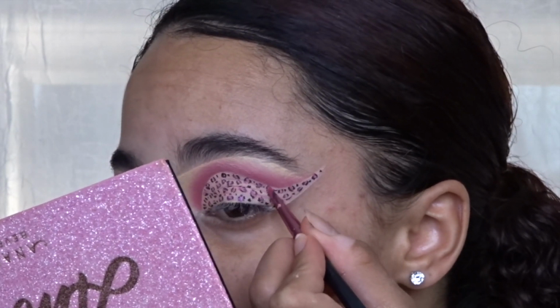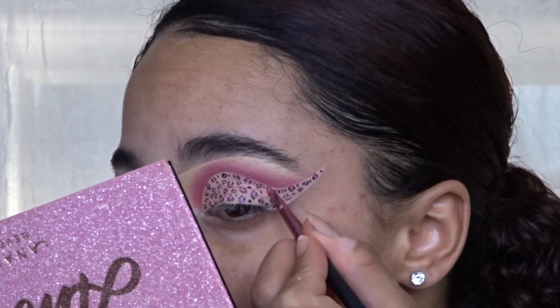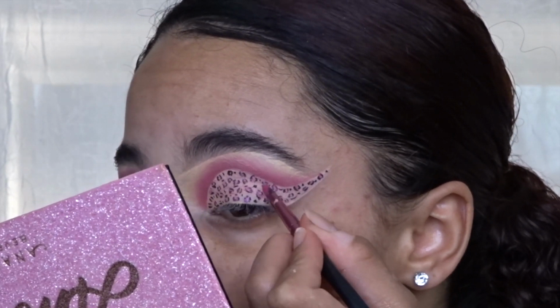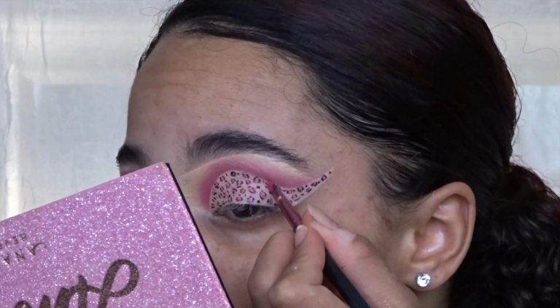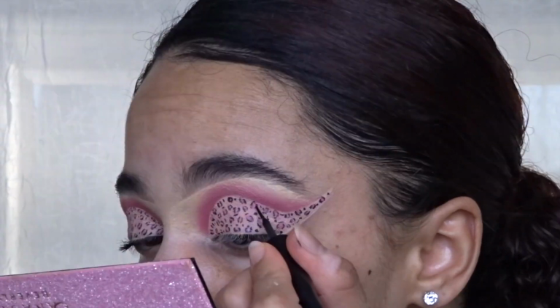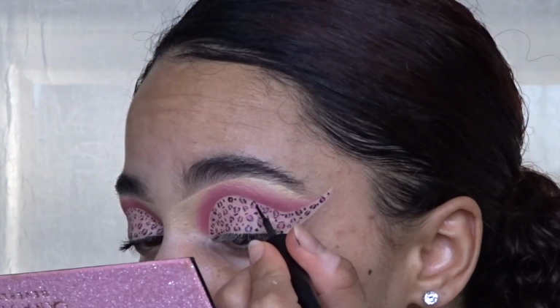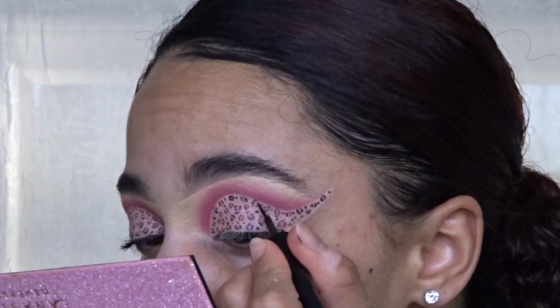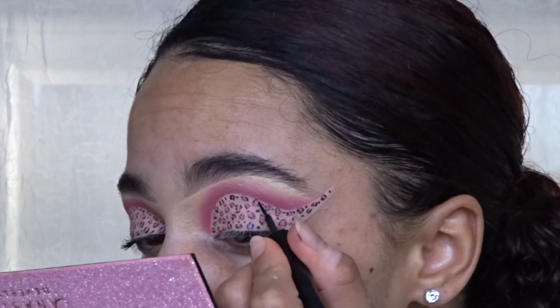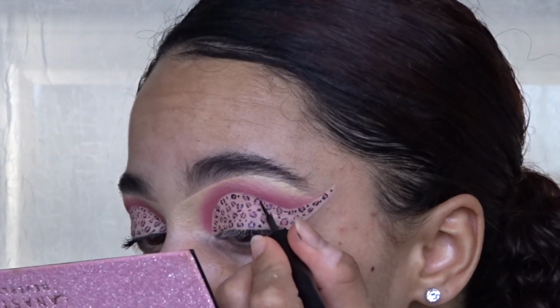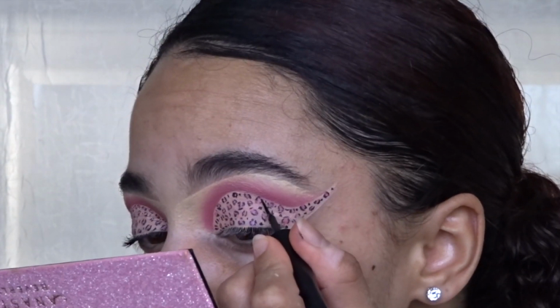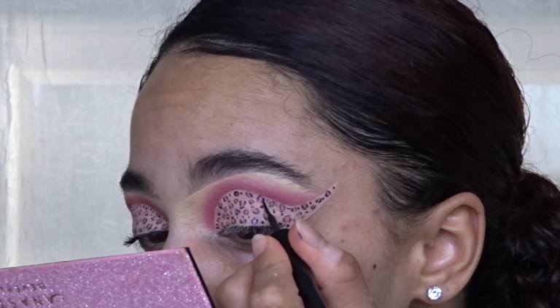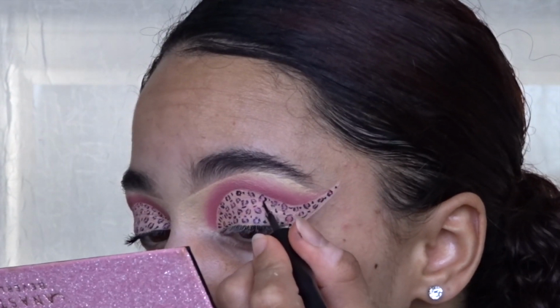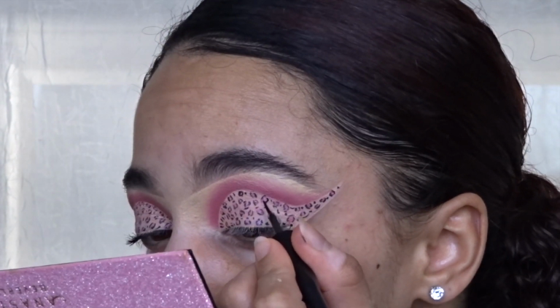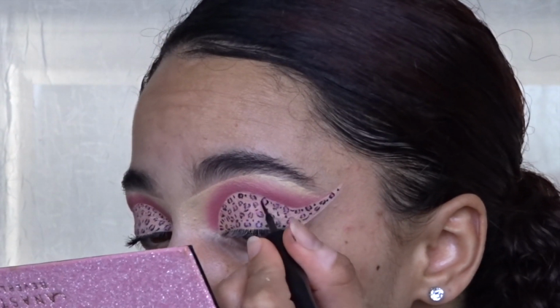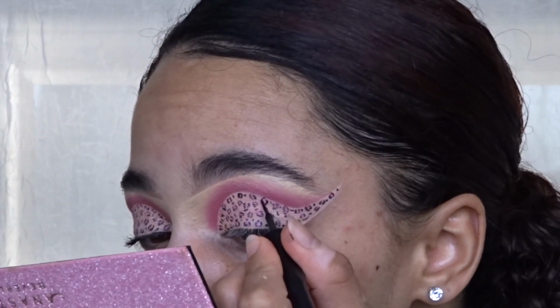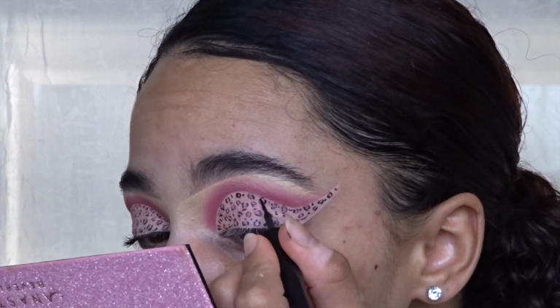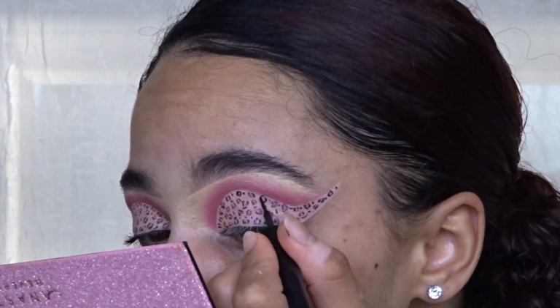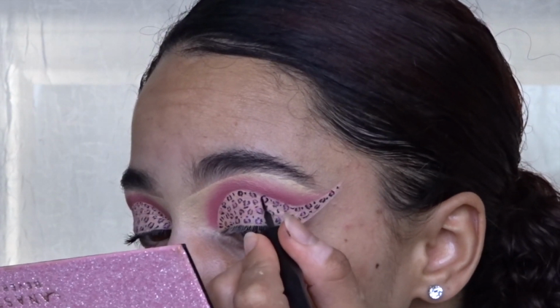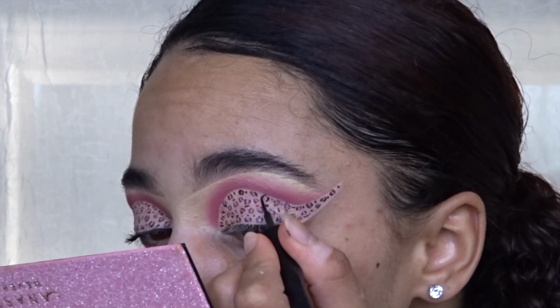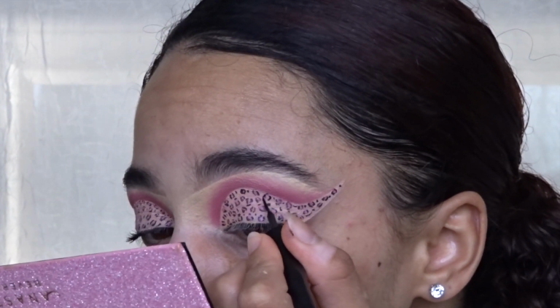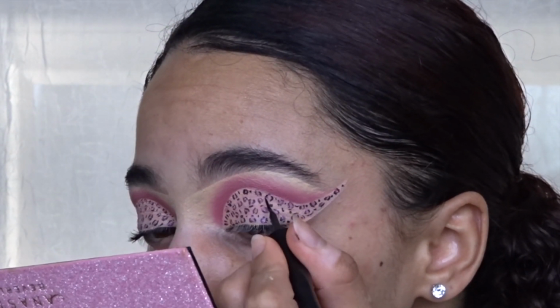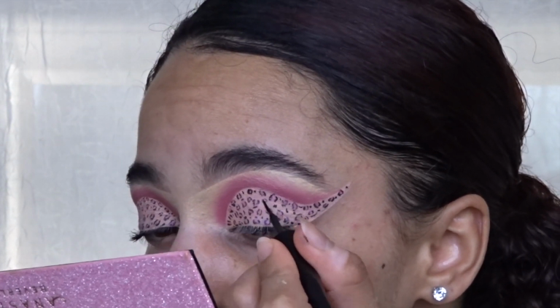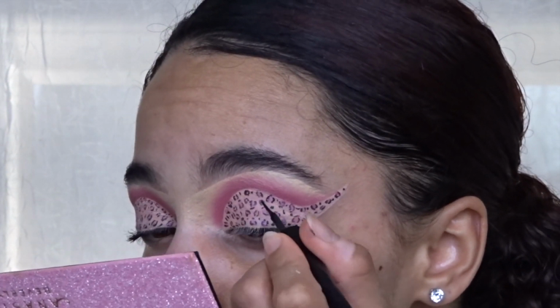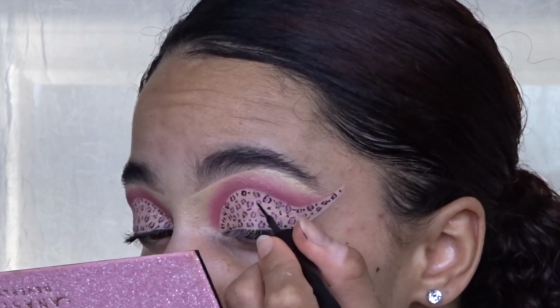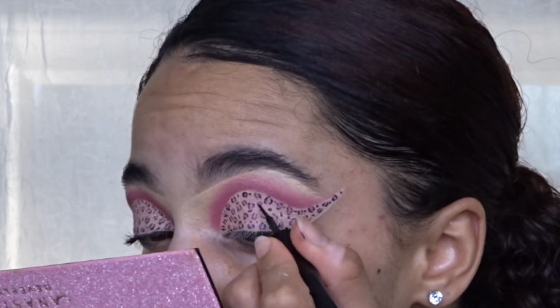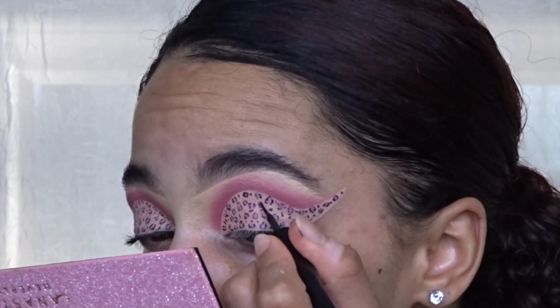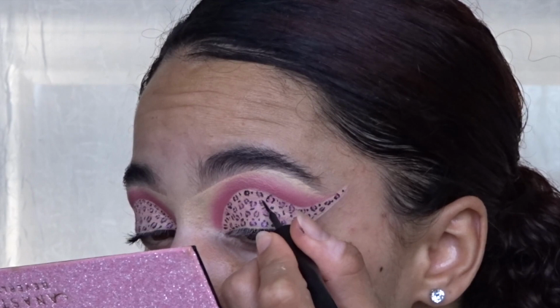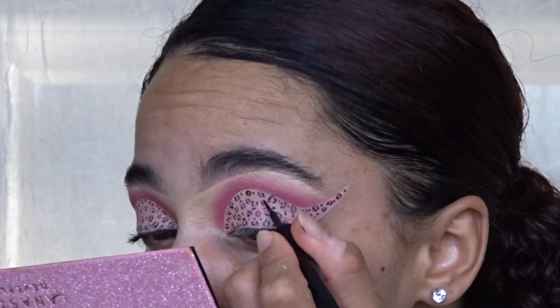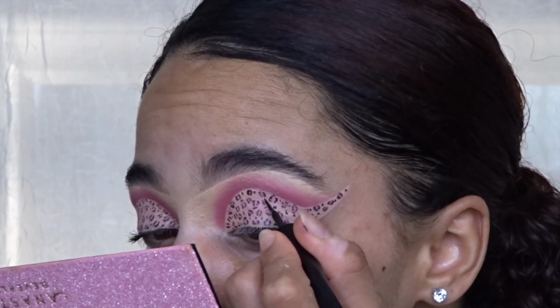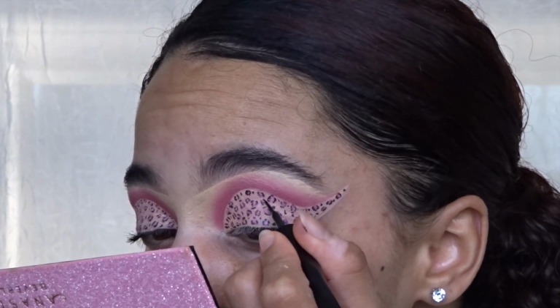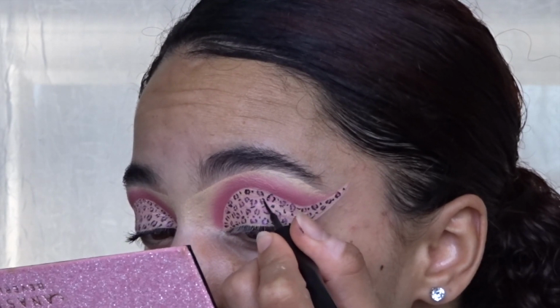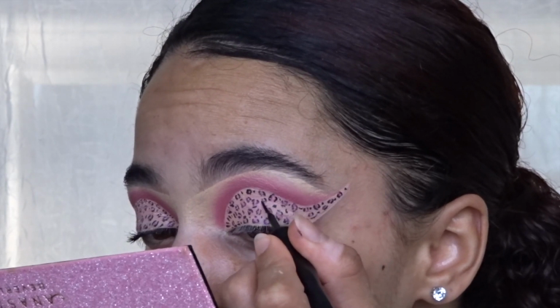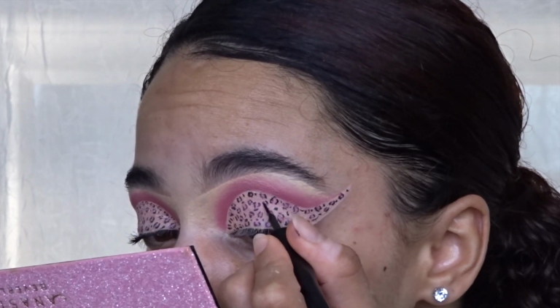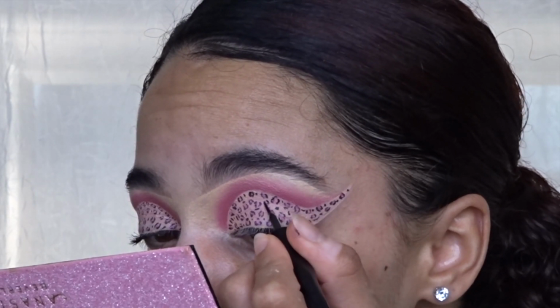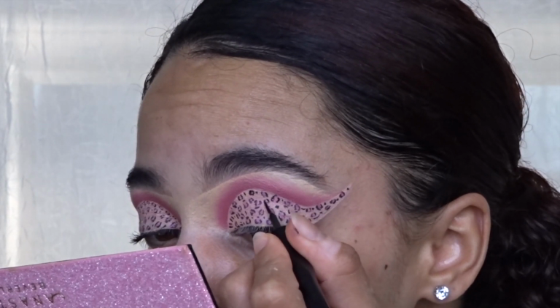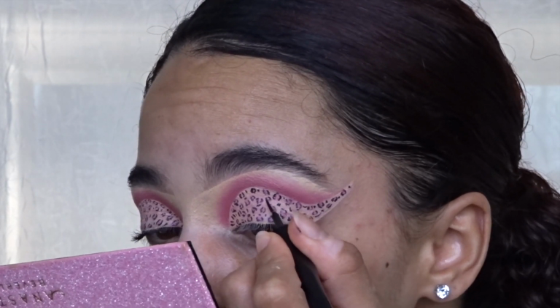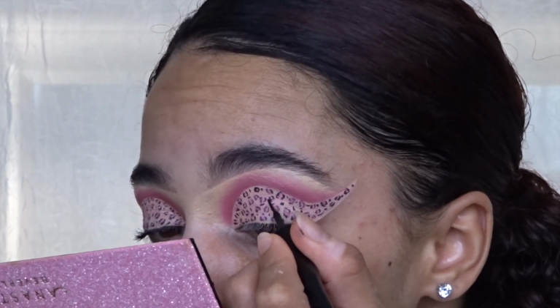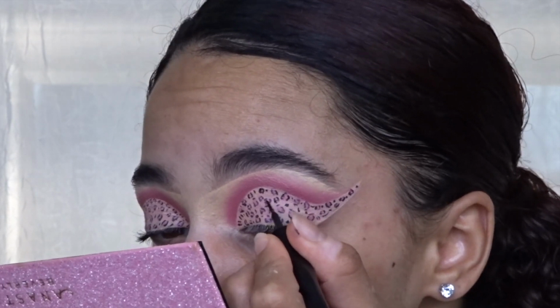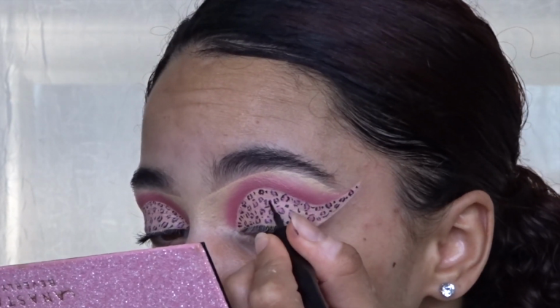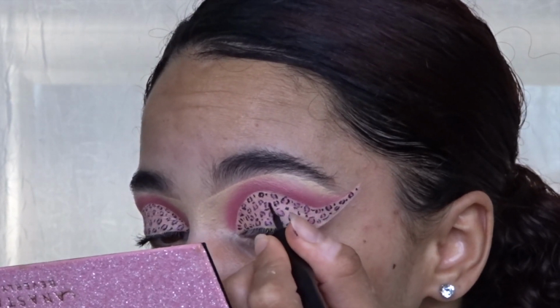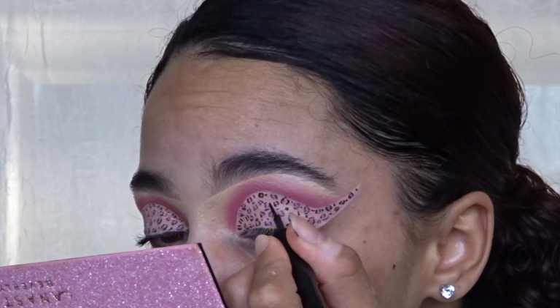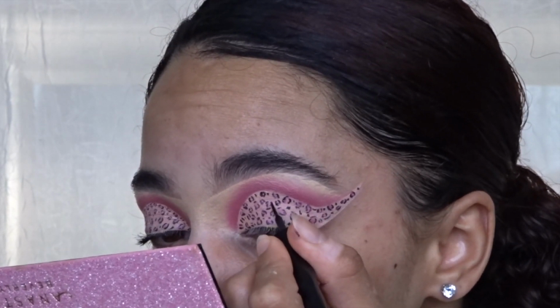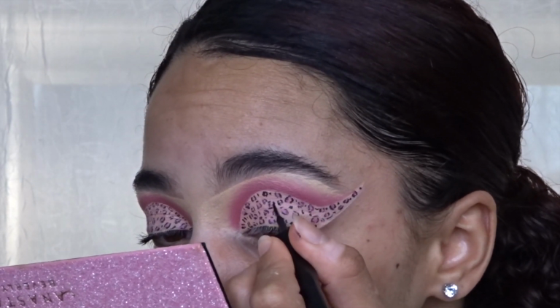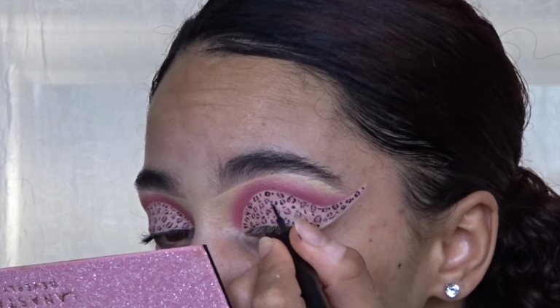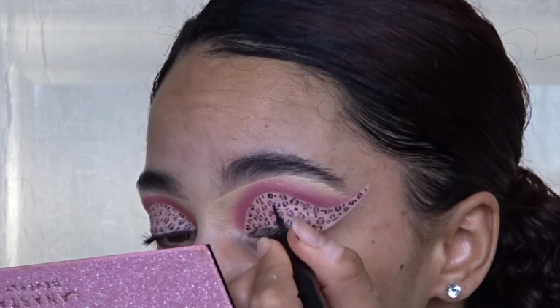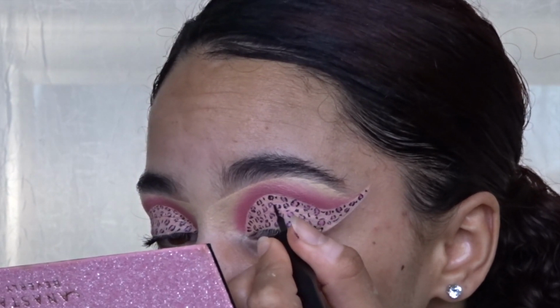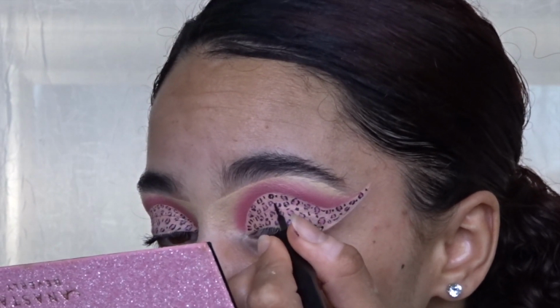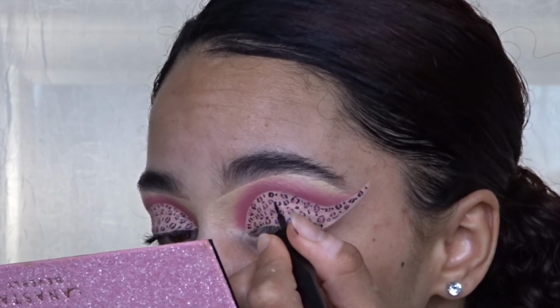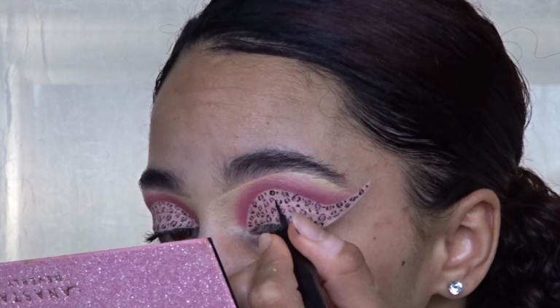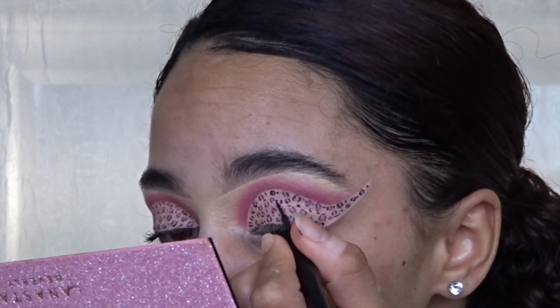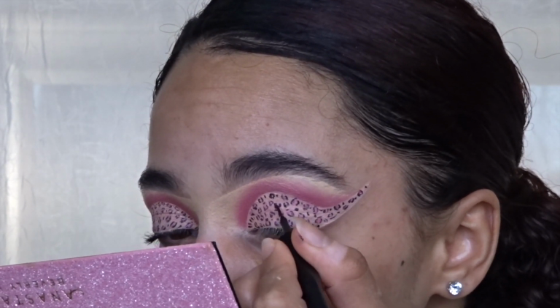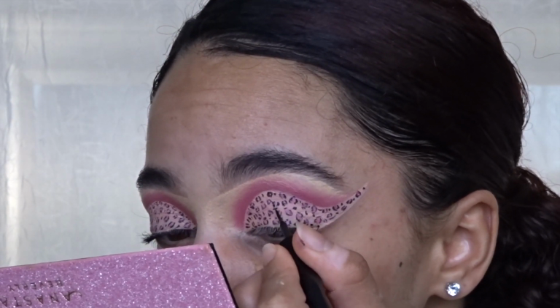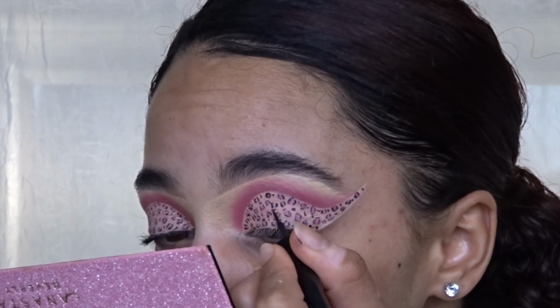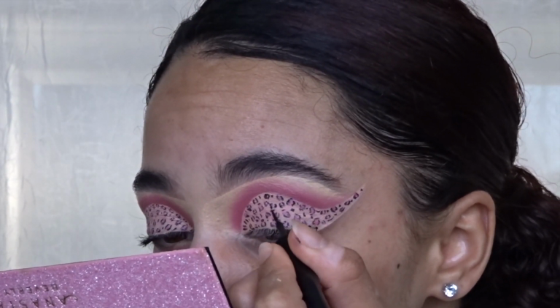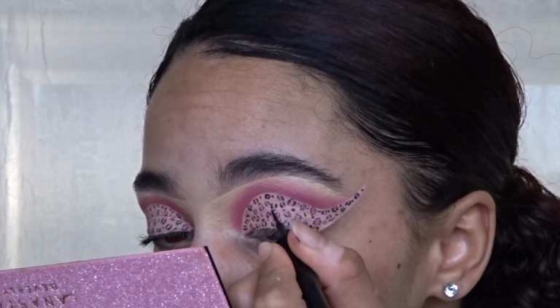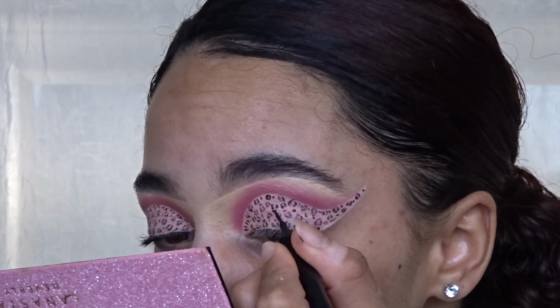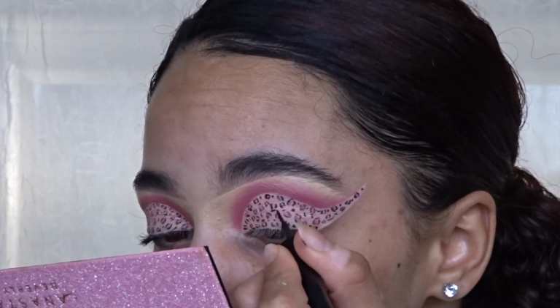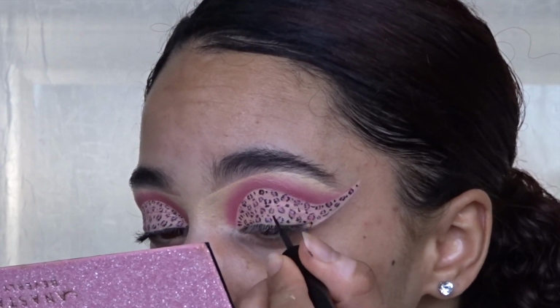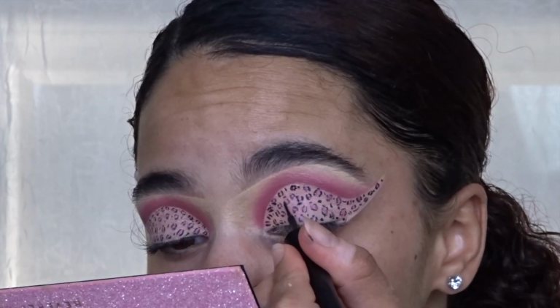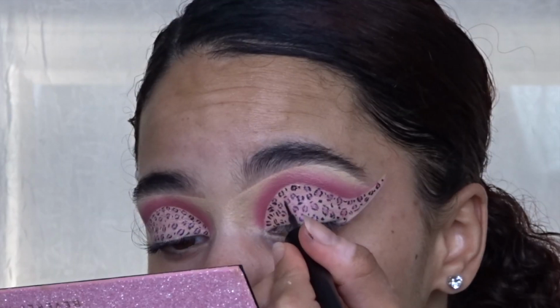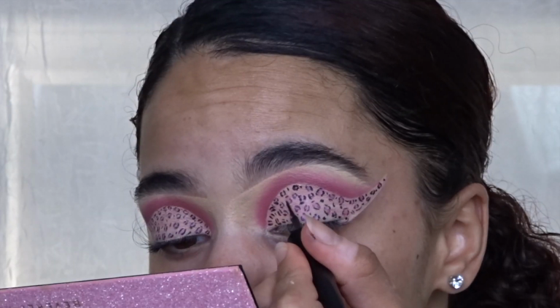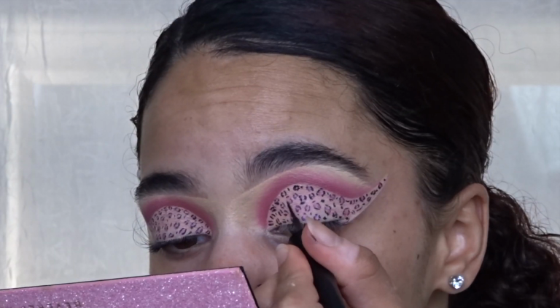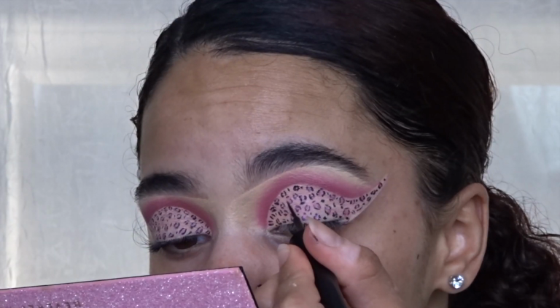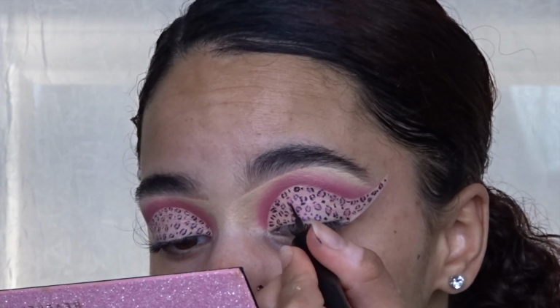I'm going back in with the eyeliner to really make the cheetah print pop, since the shadow kind of covered it and made it look a little dull.